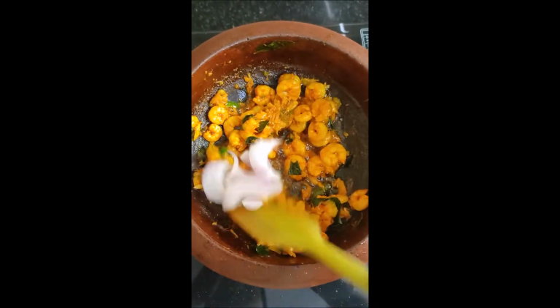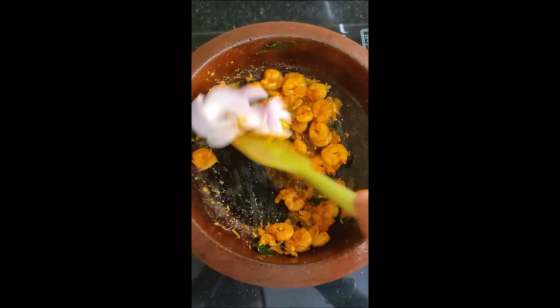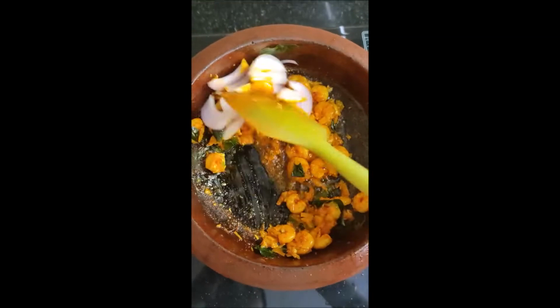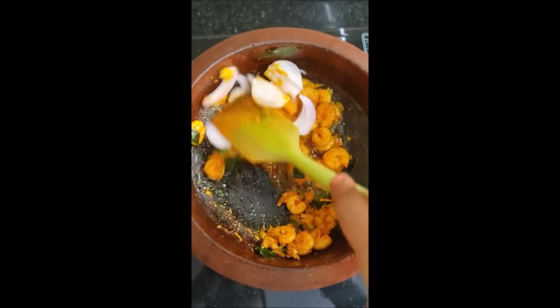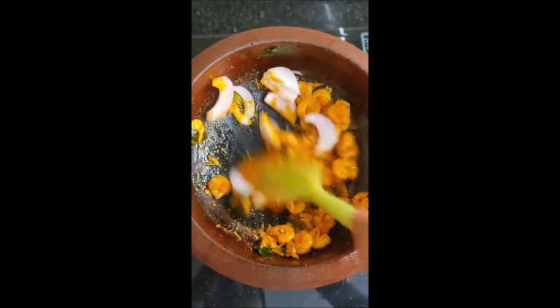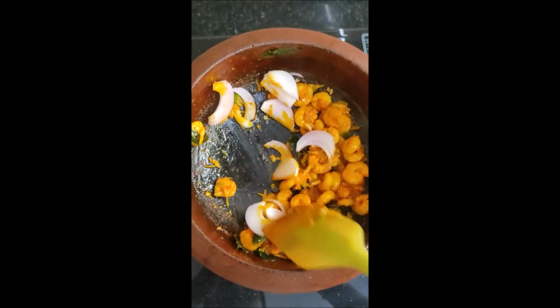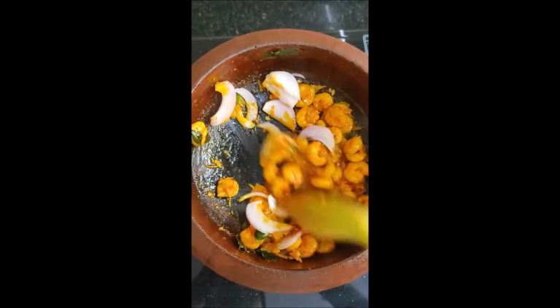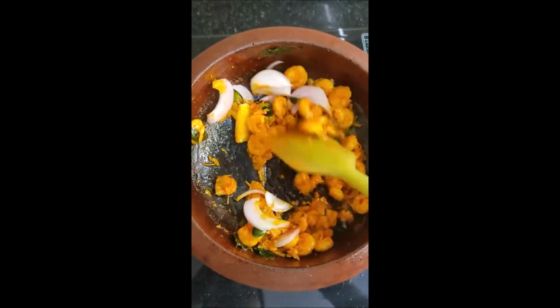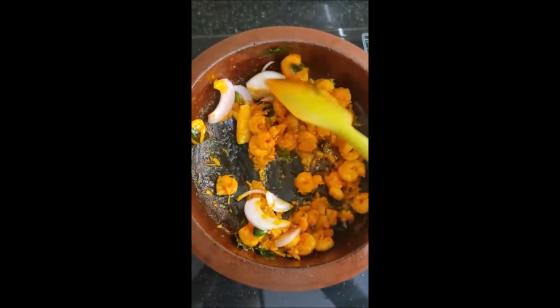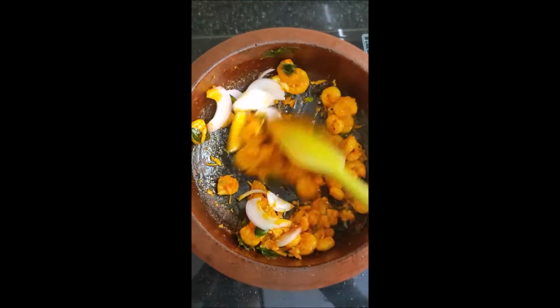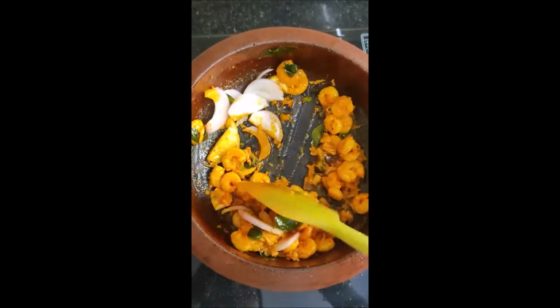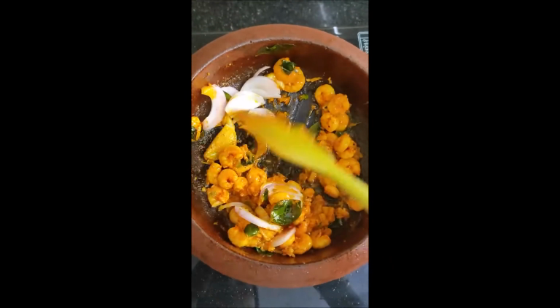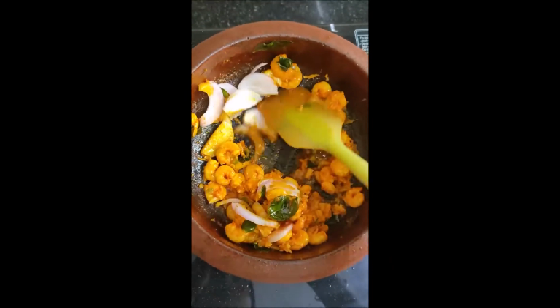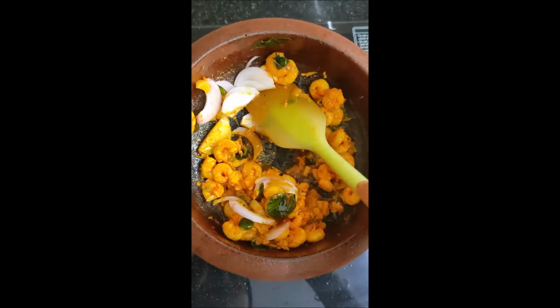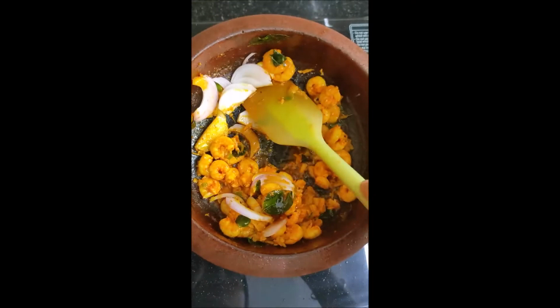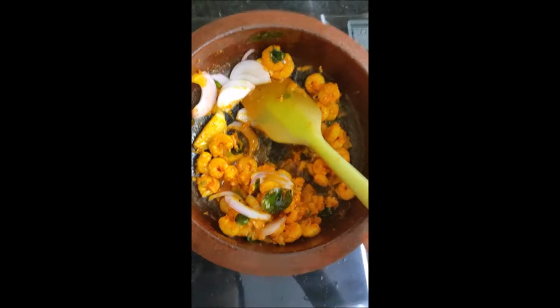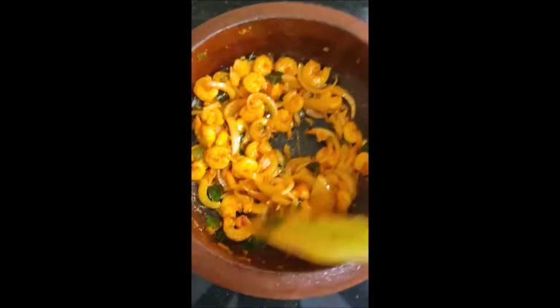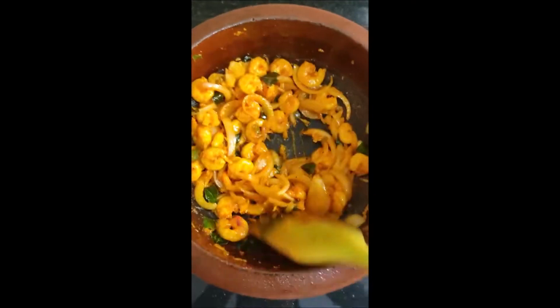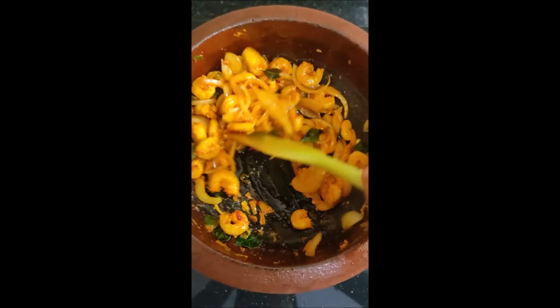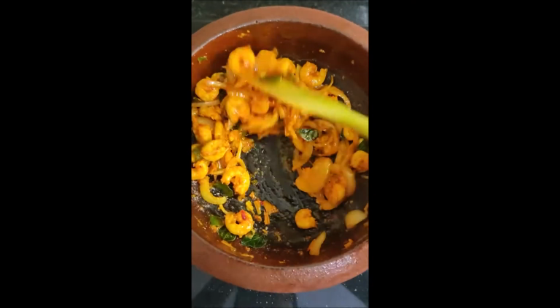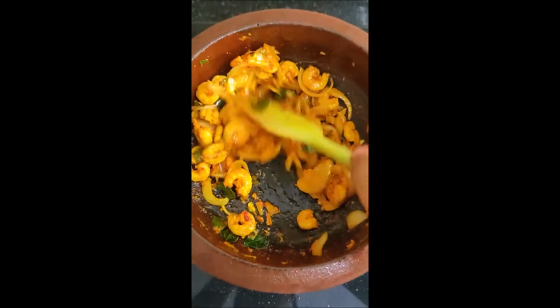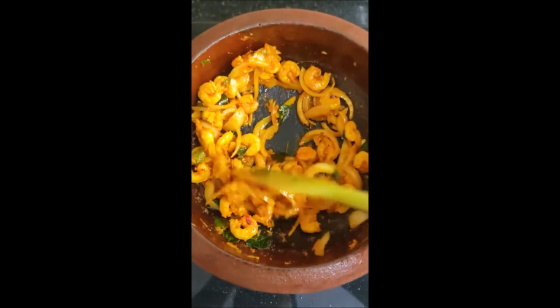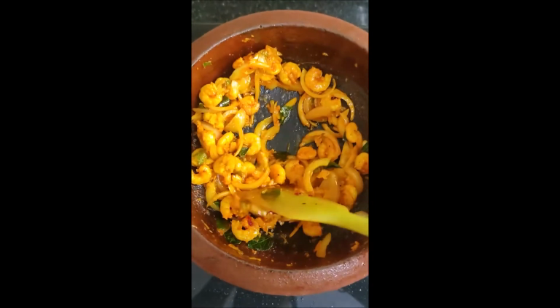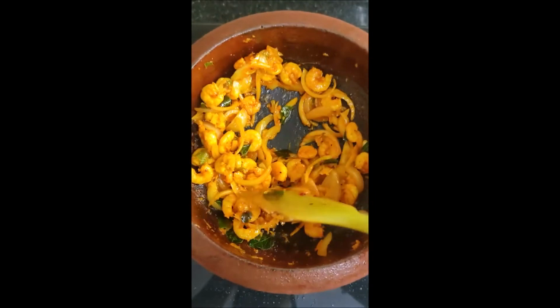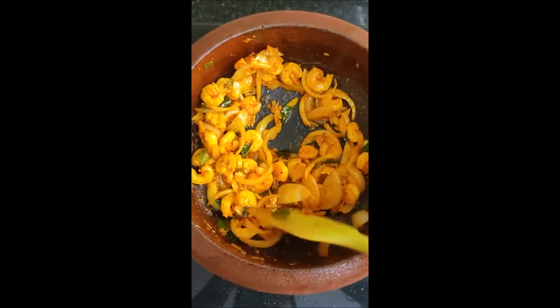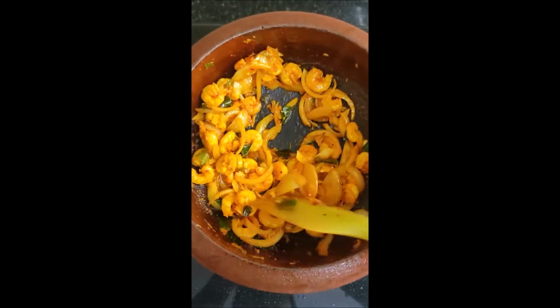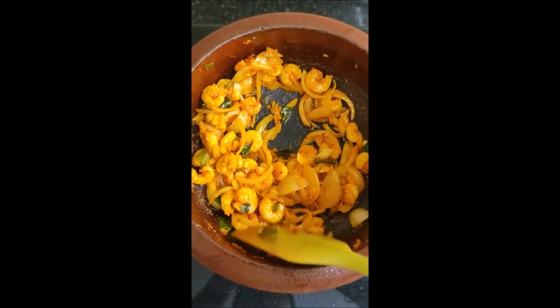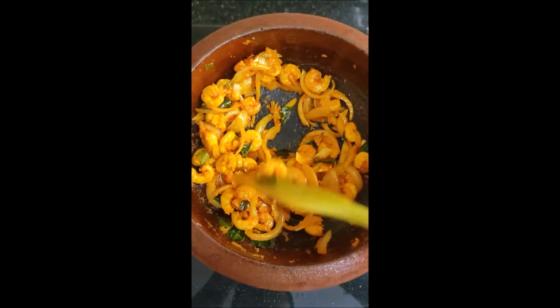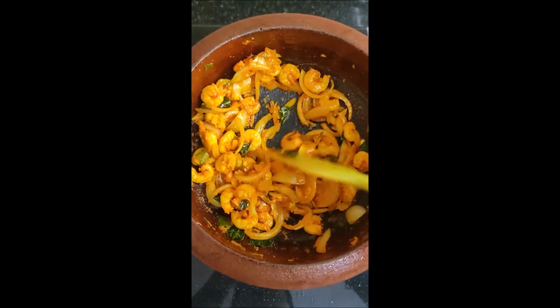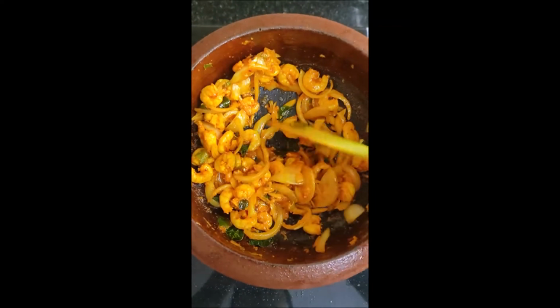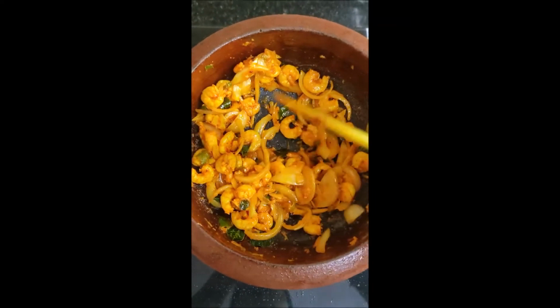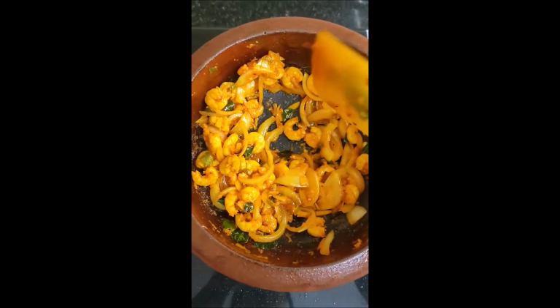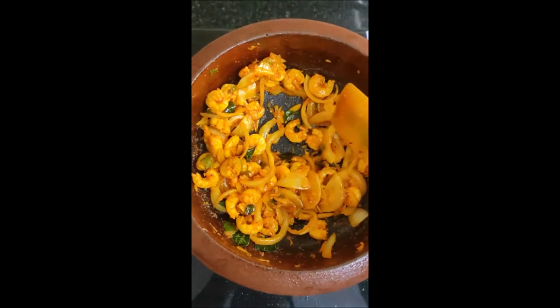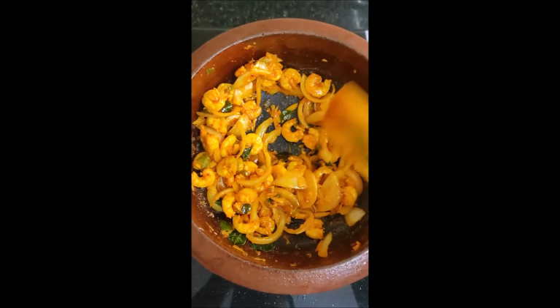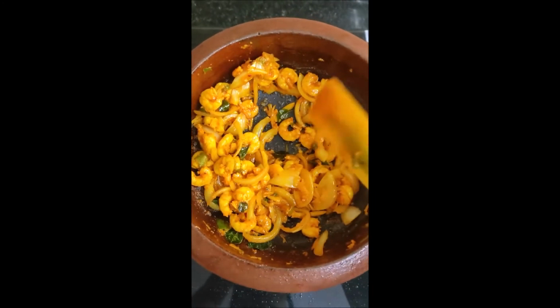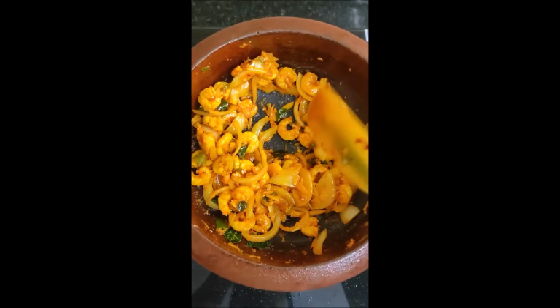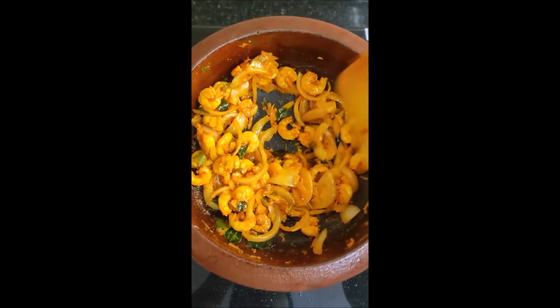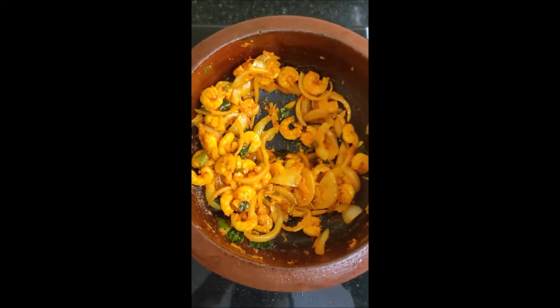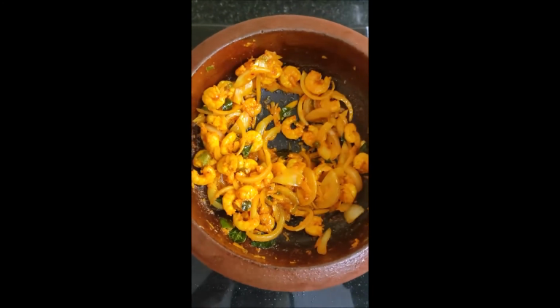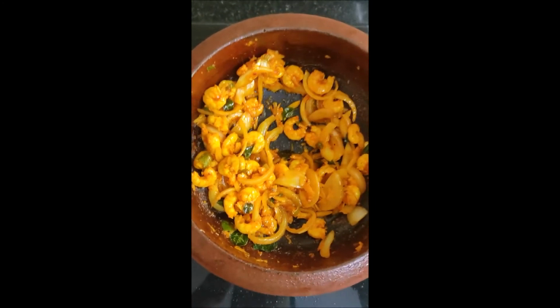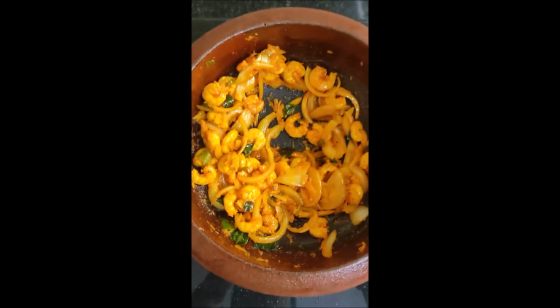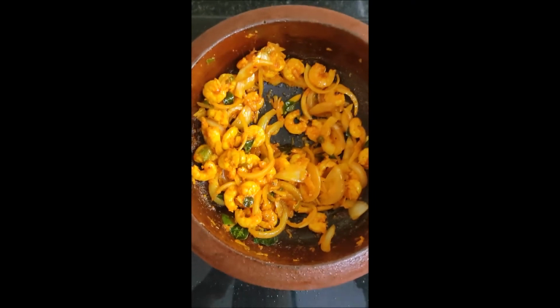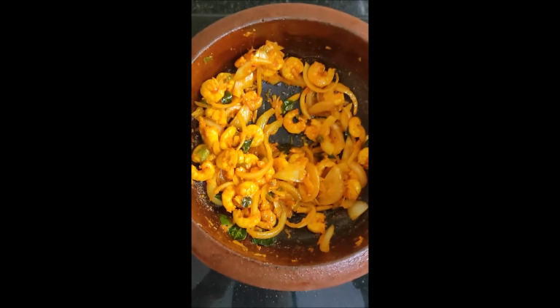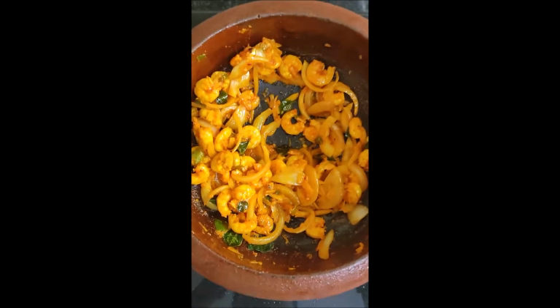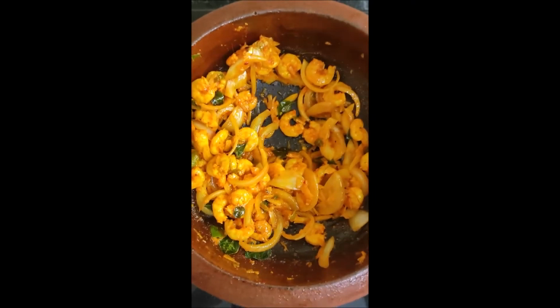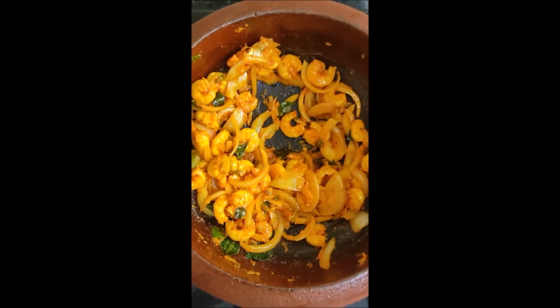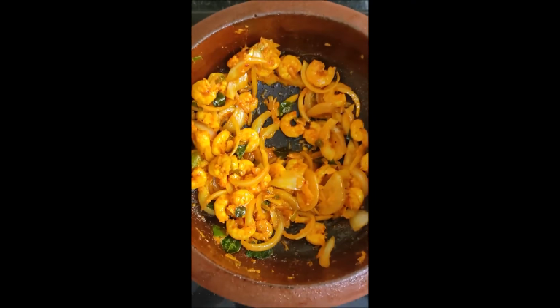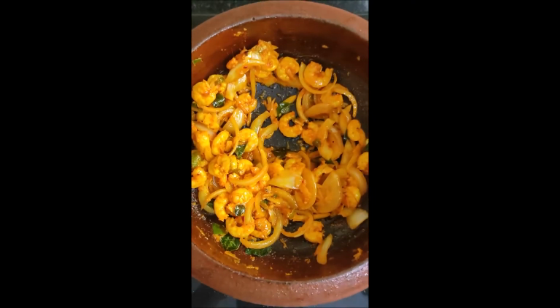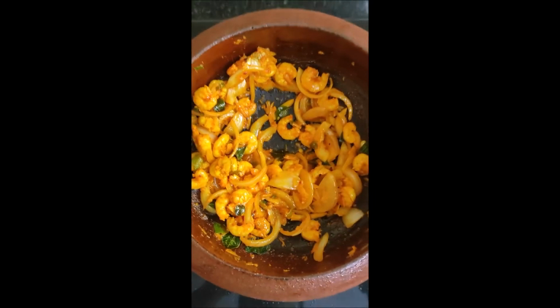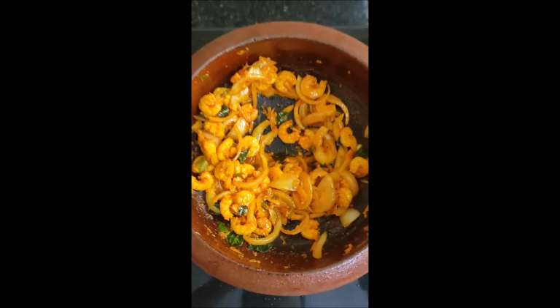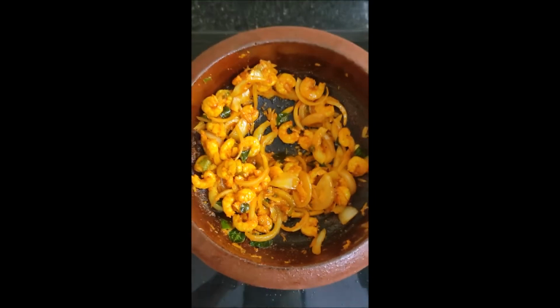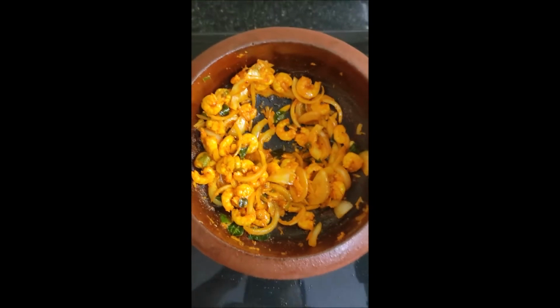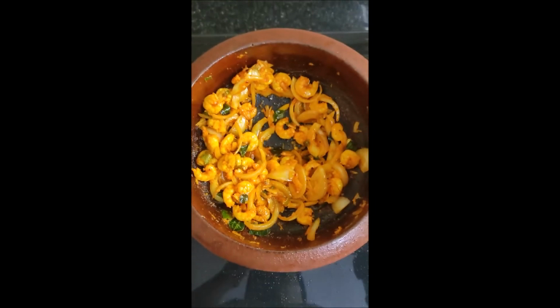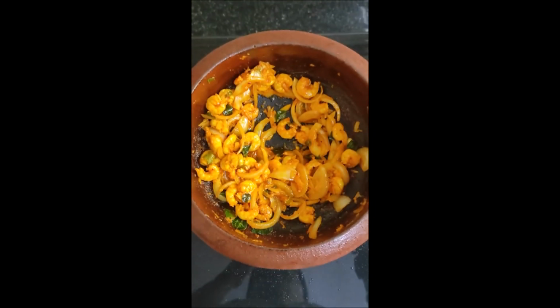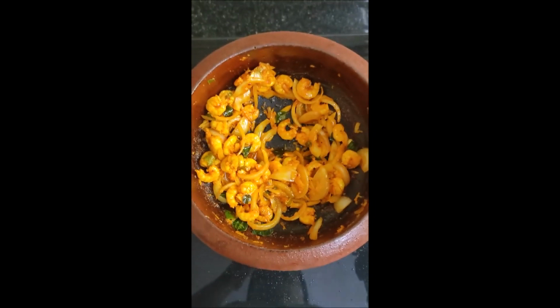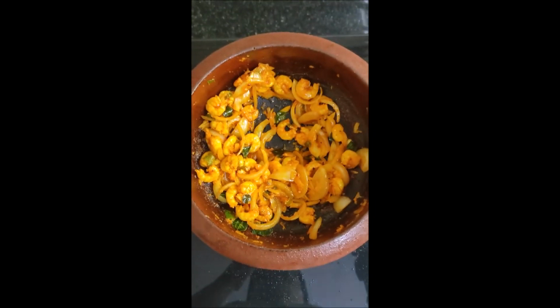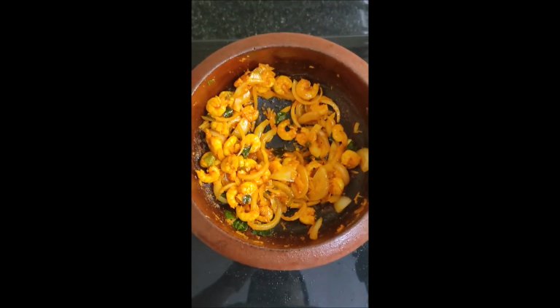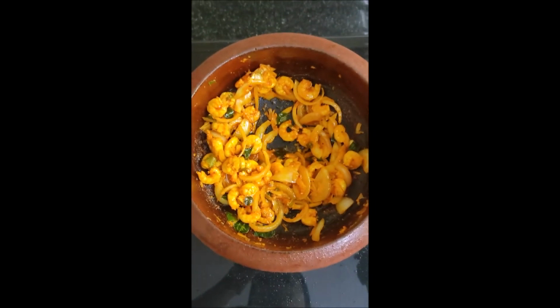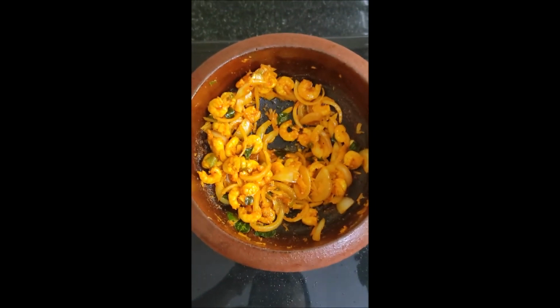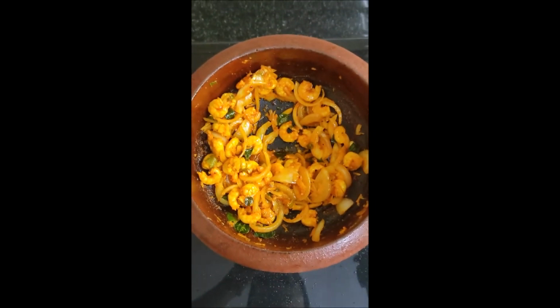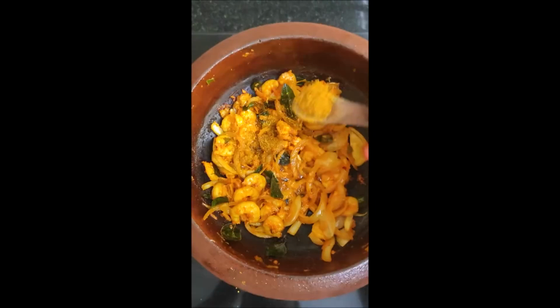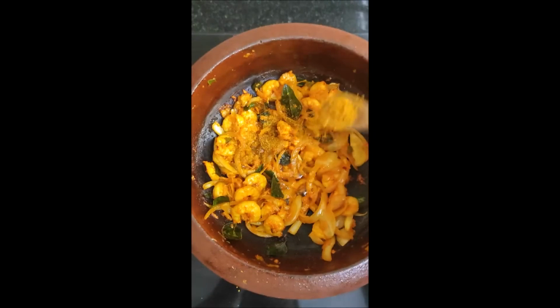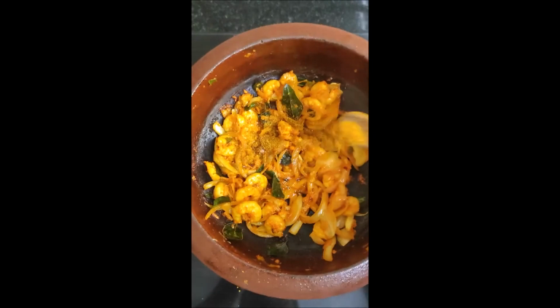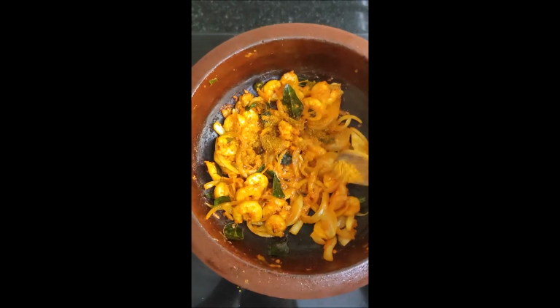For today's lunch, we will add beef, beetroot, and salad.